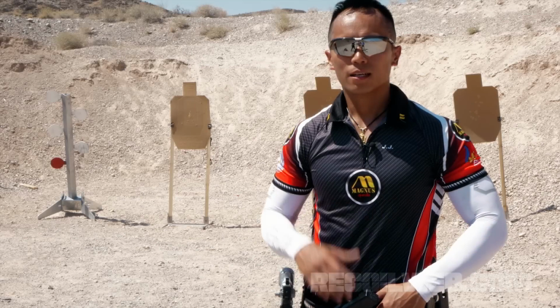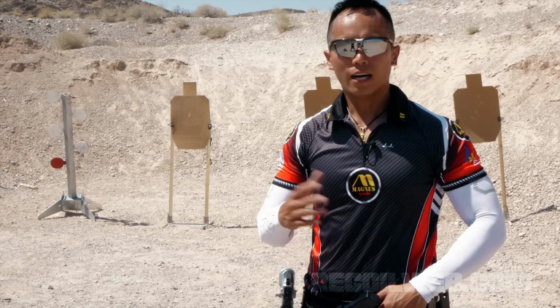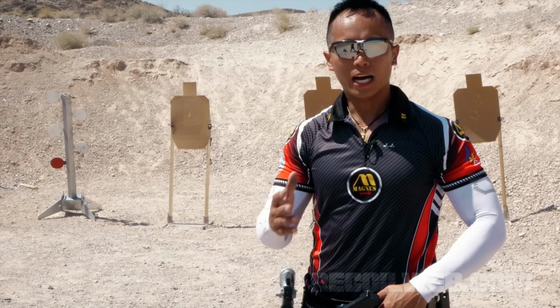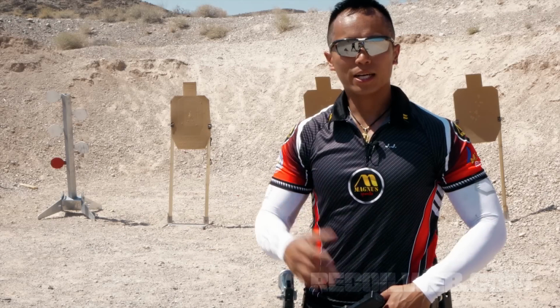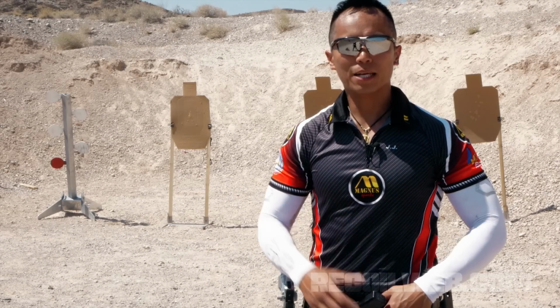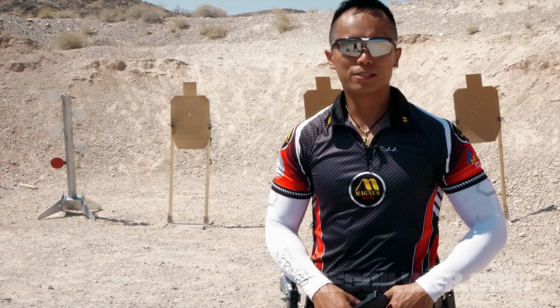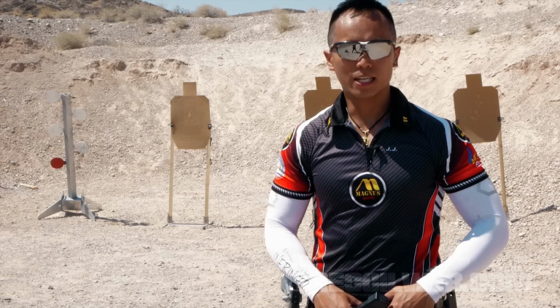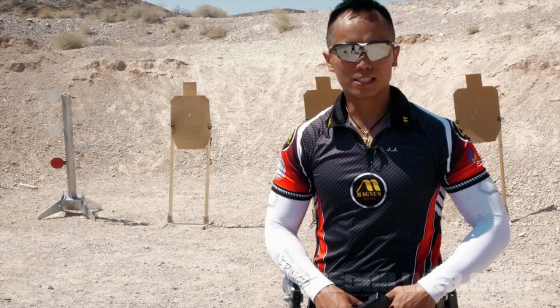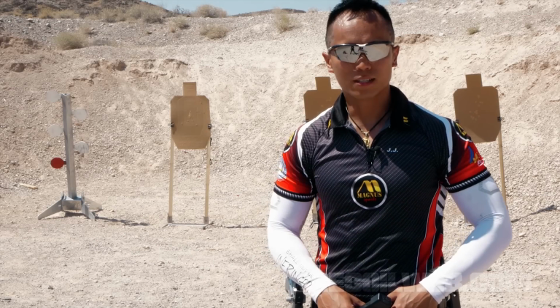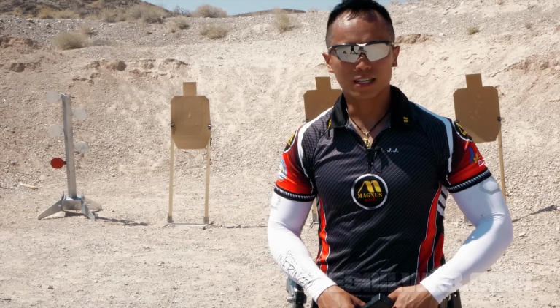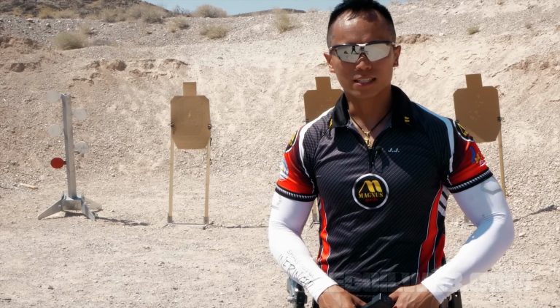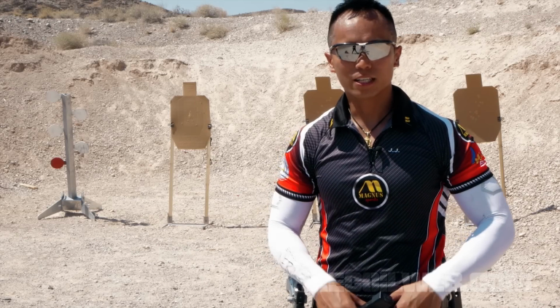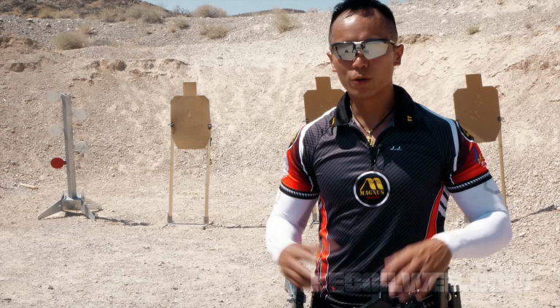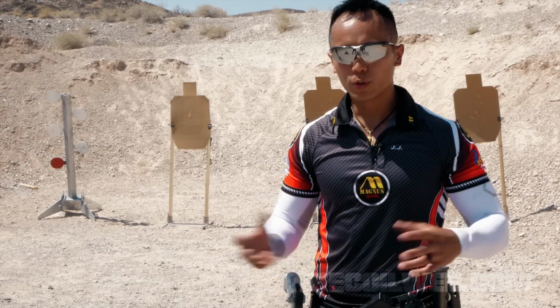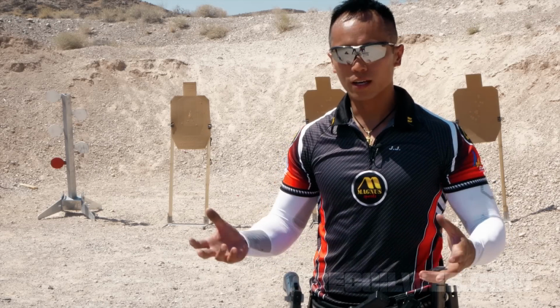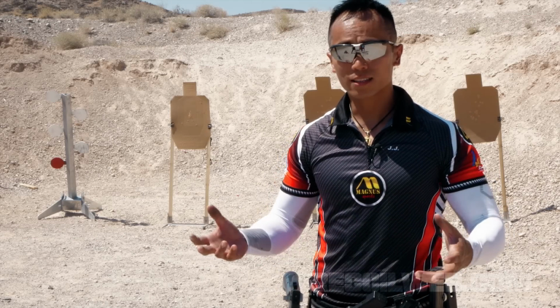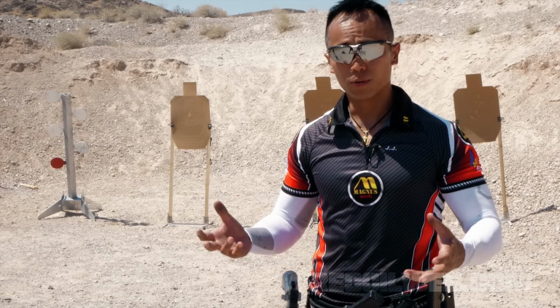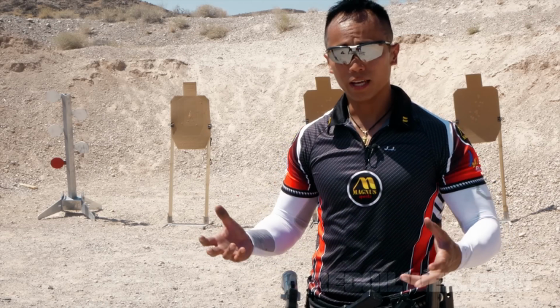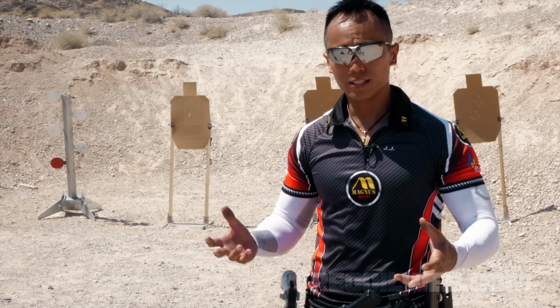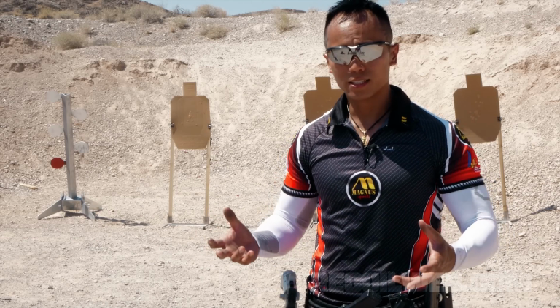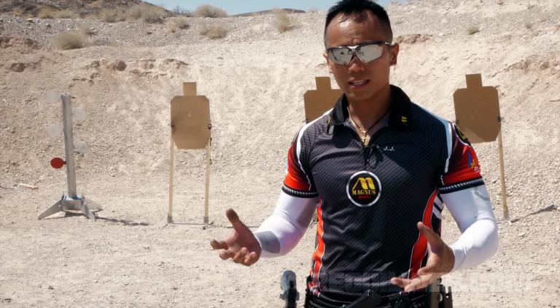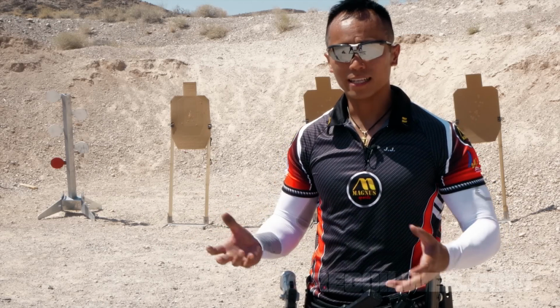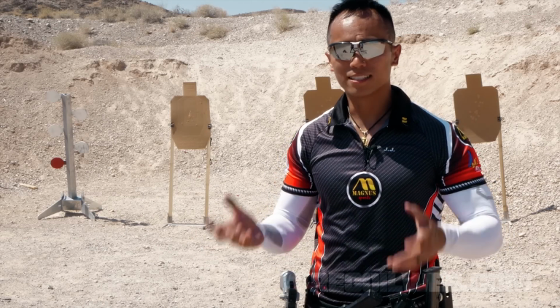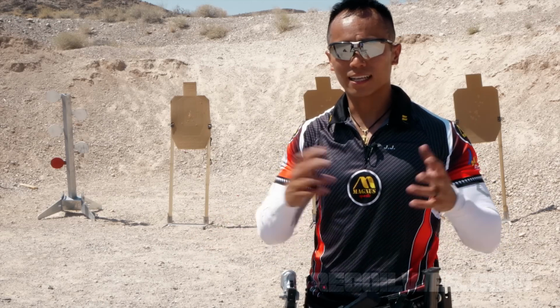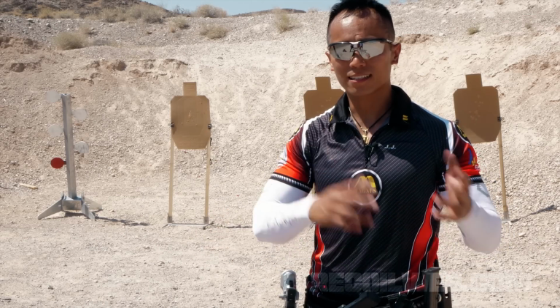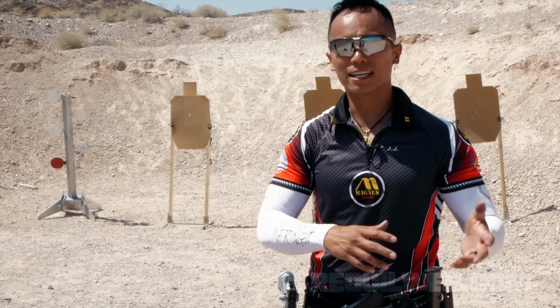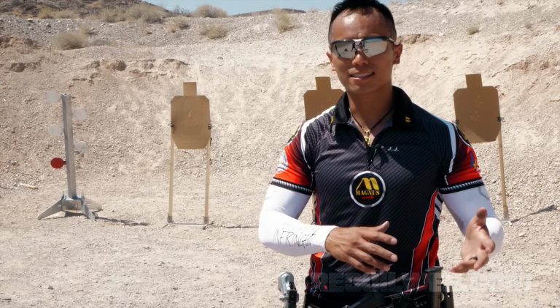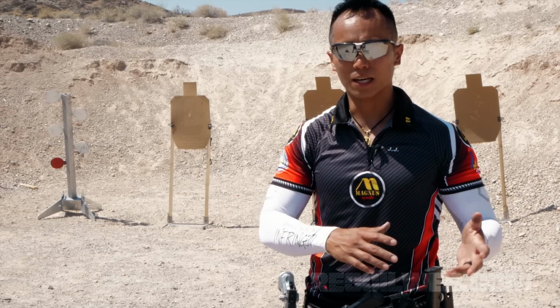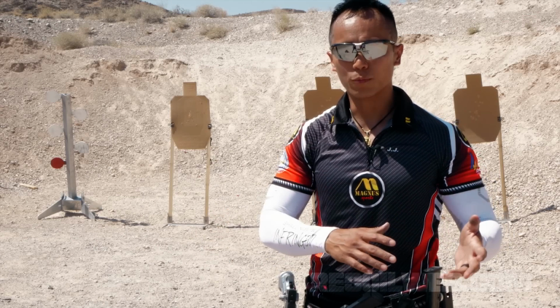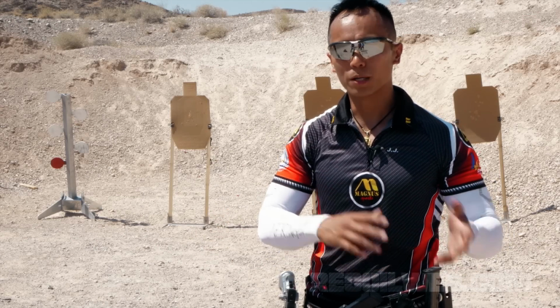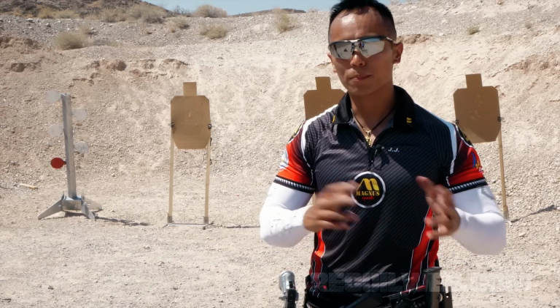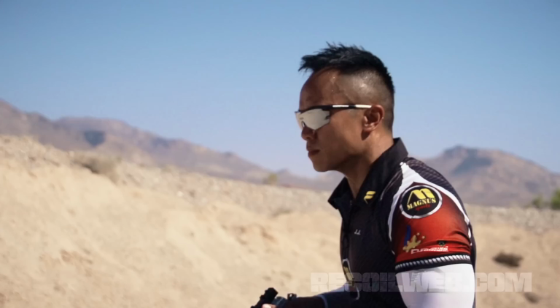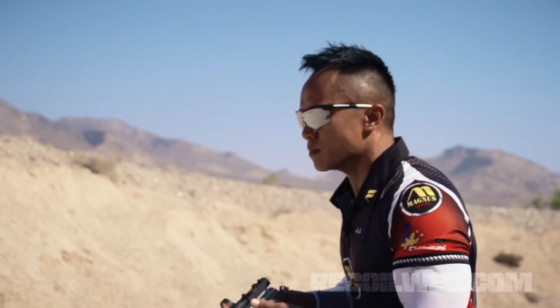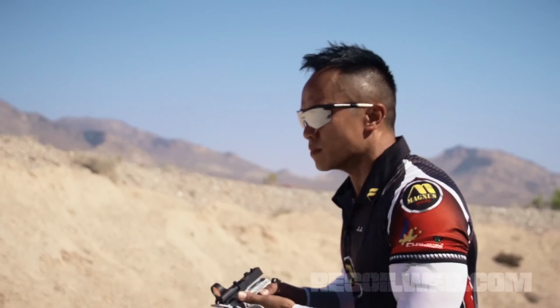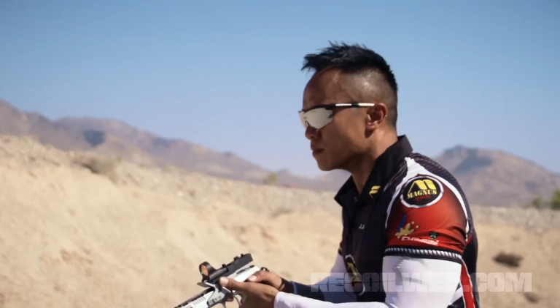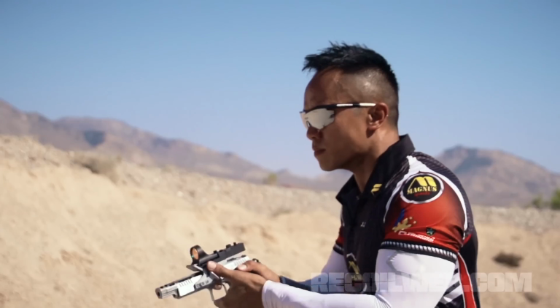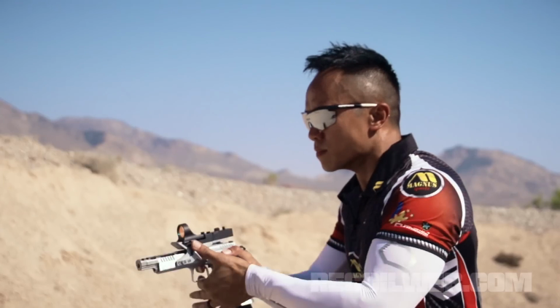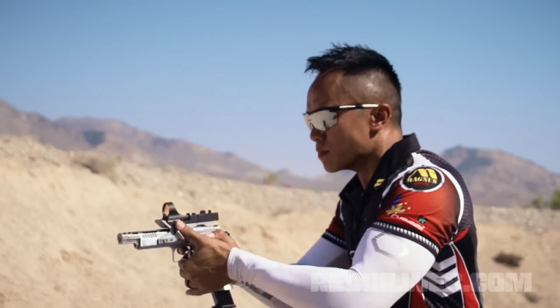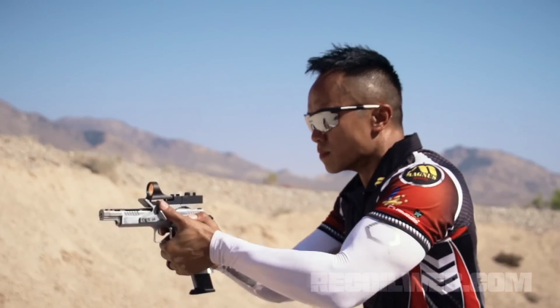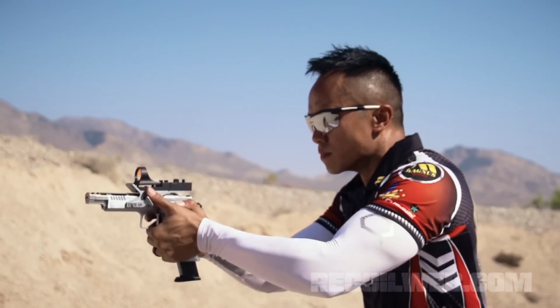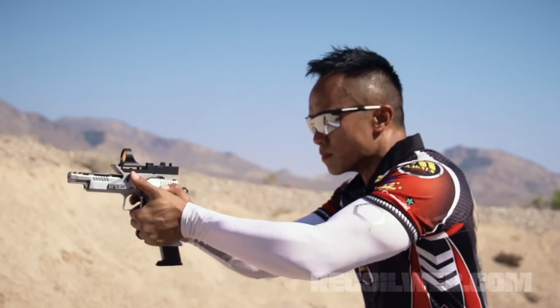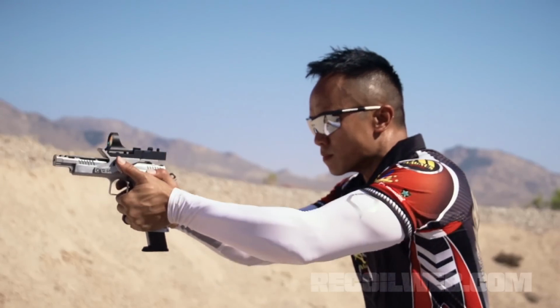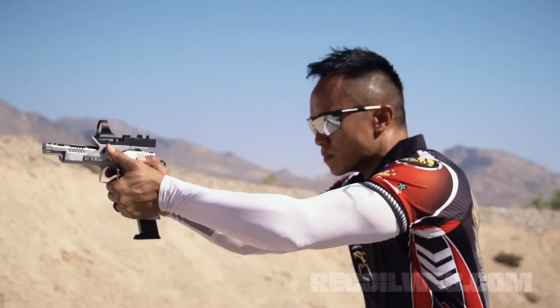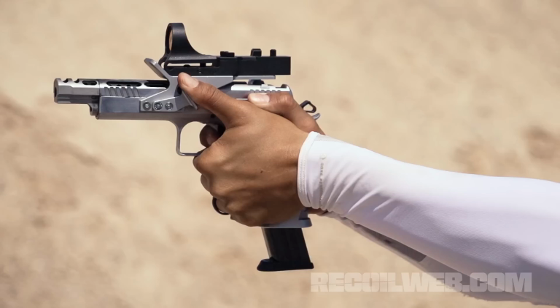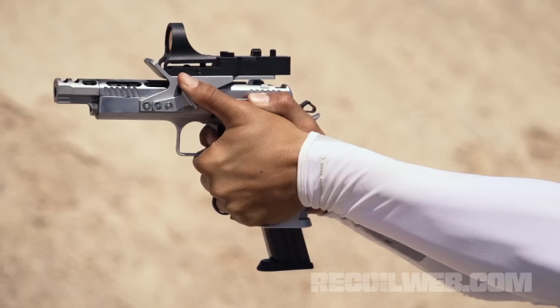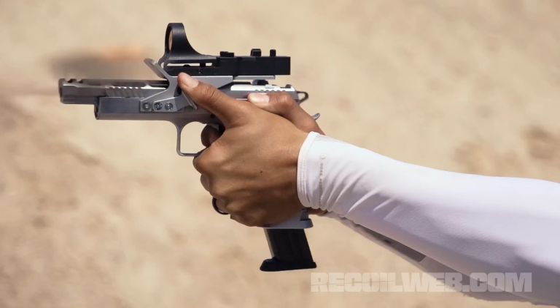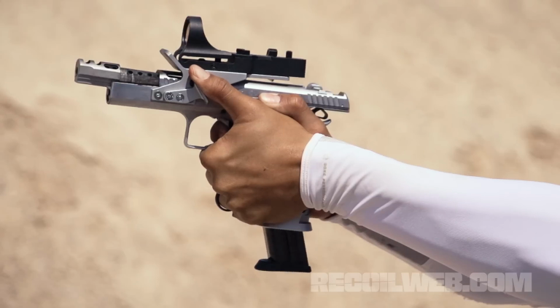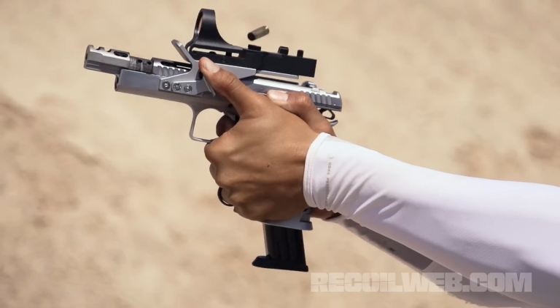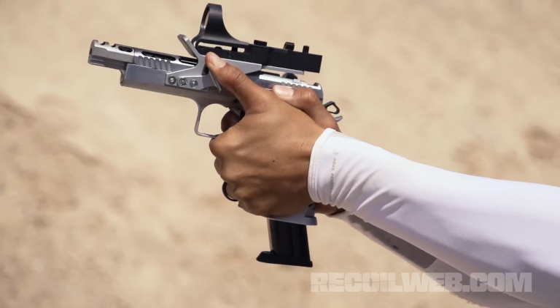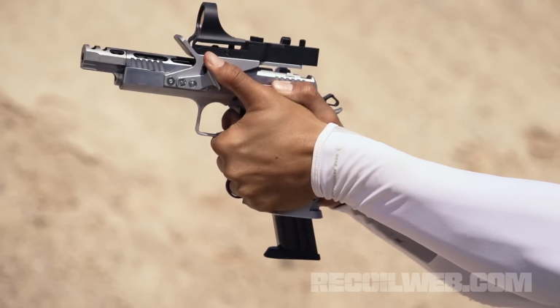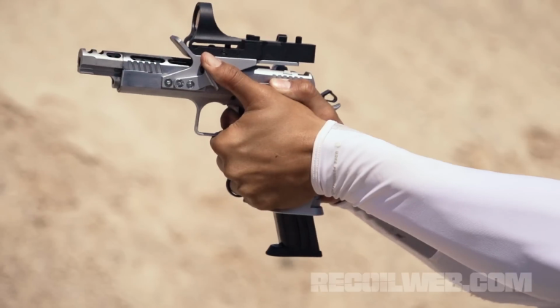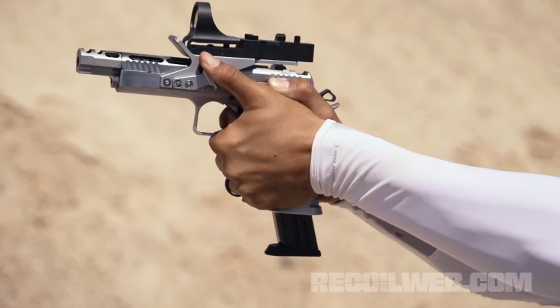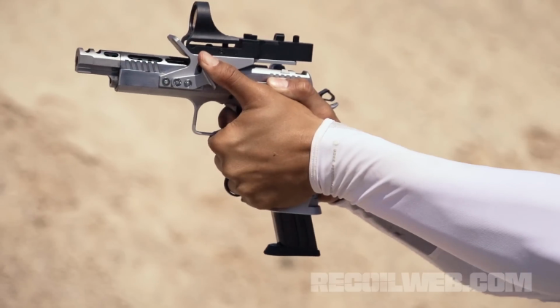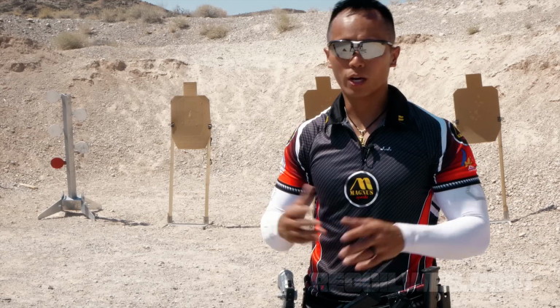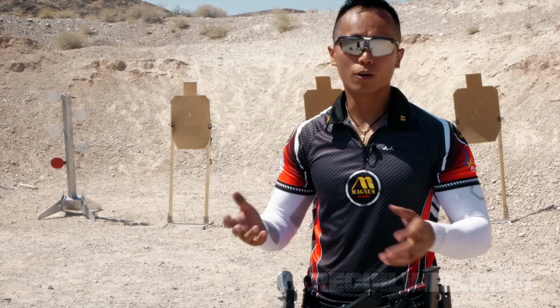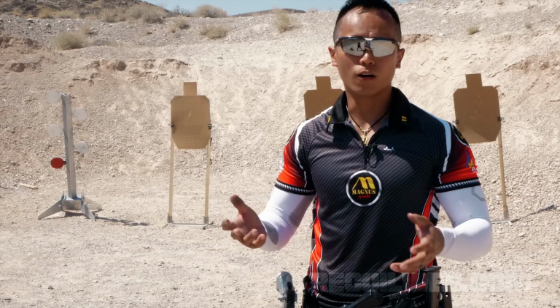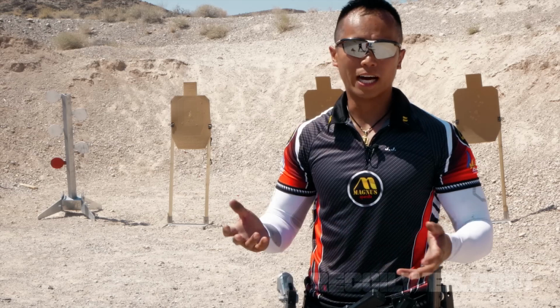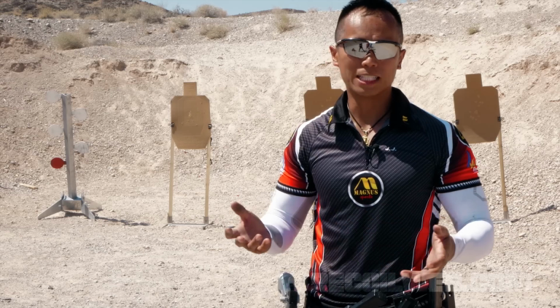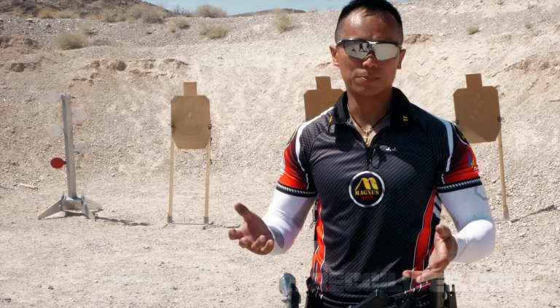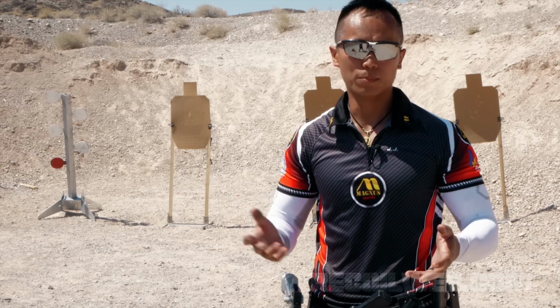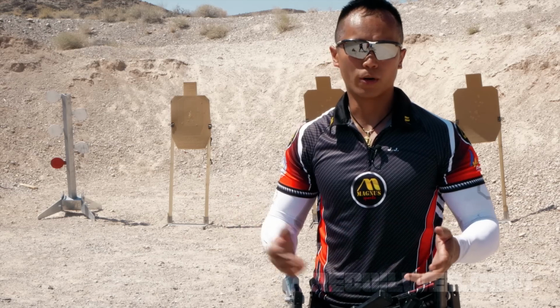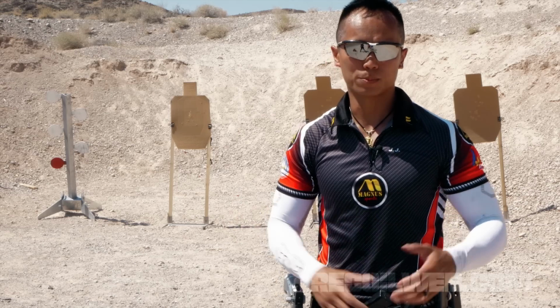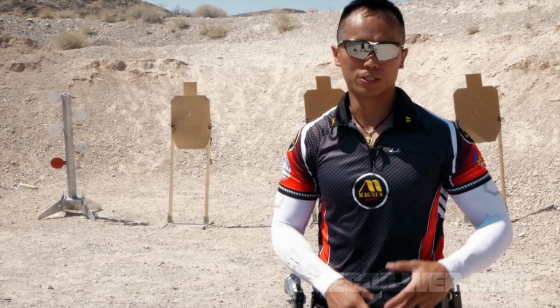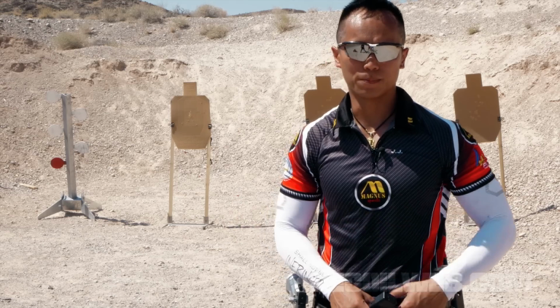Hi, my name is JJ Rakaza. Here we are at the range and just like last time, we're going to build on efficiency in your shooting — what I call high-speed marksmanship.